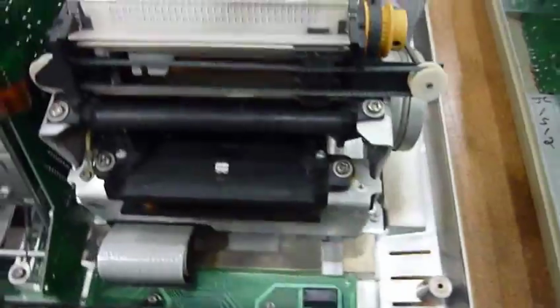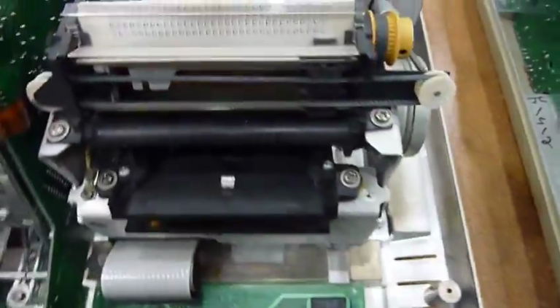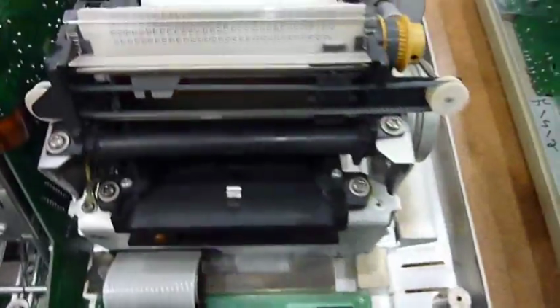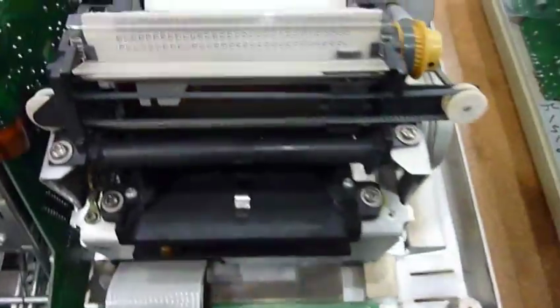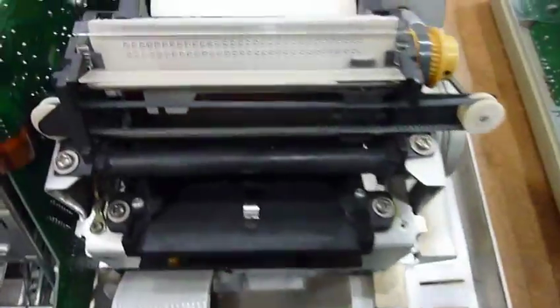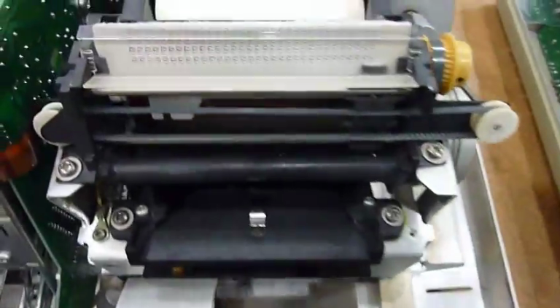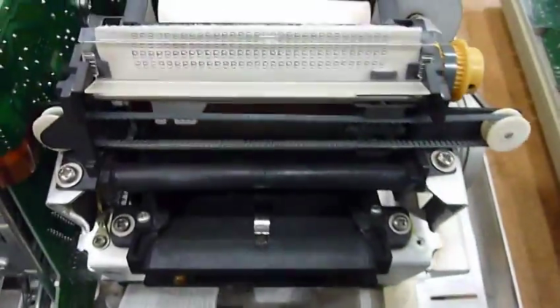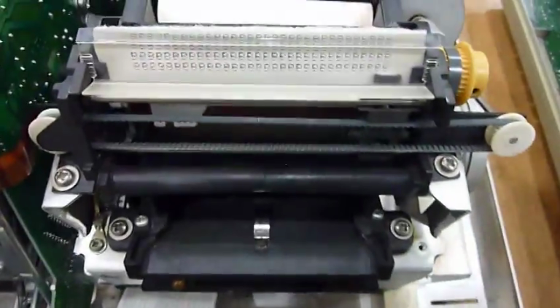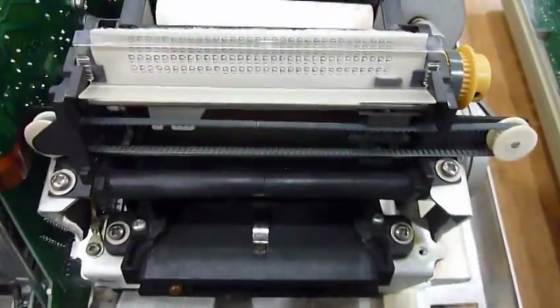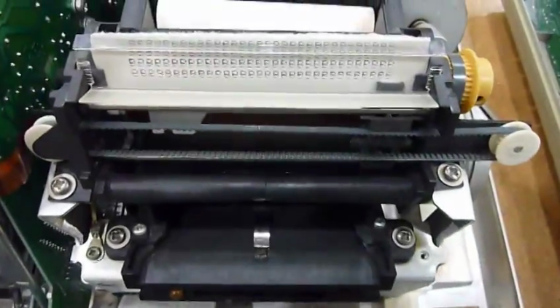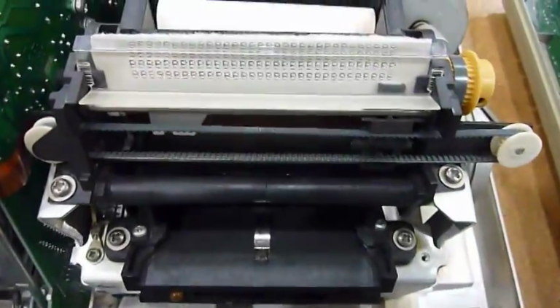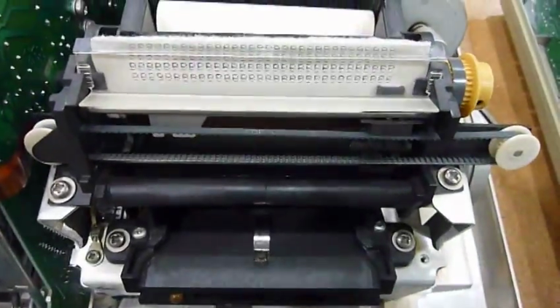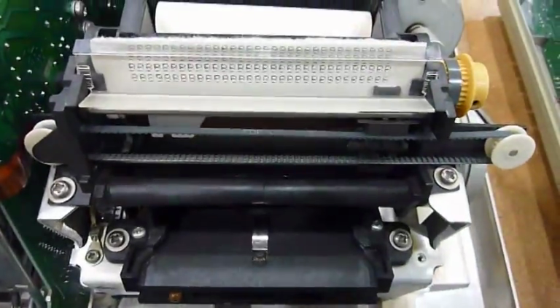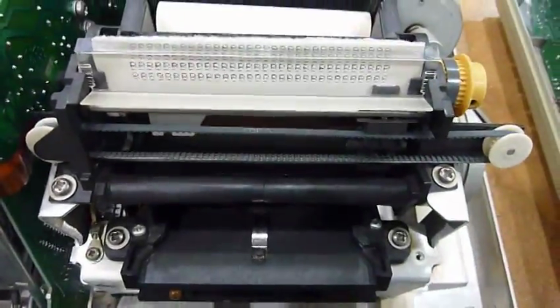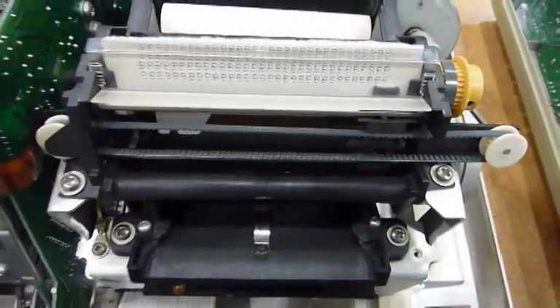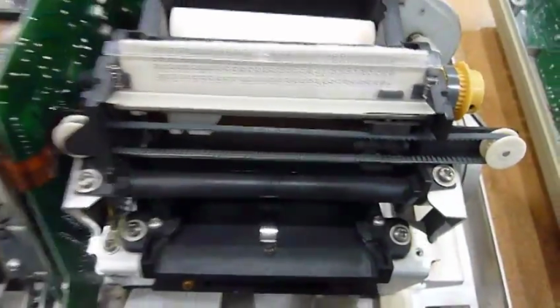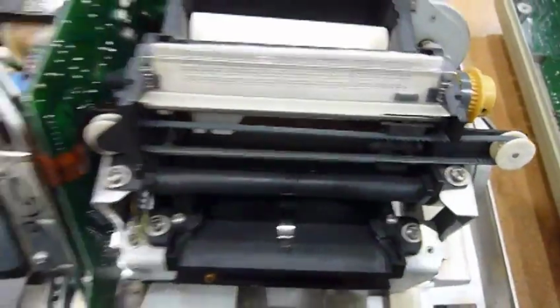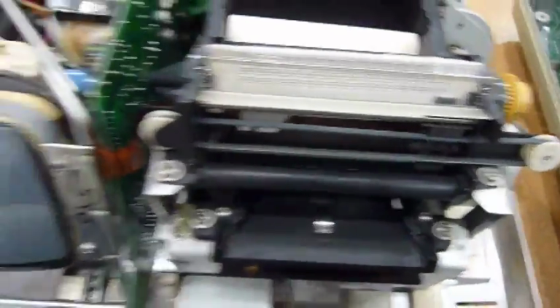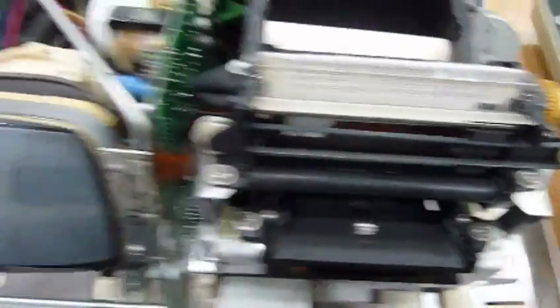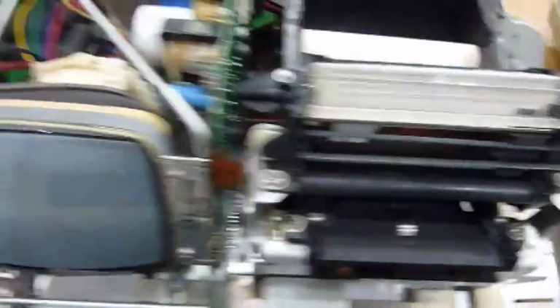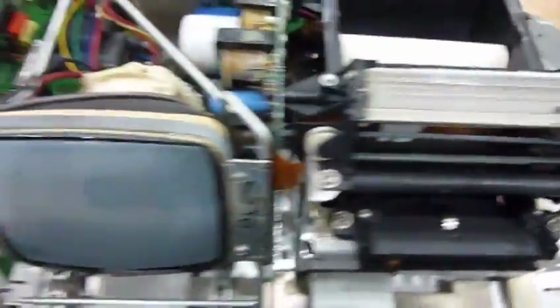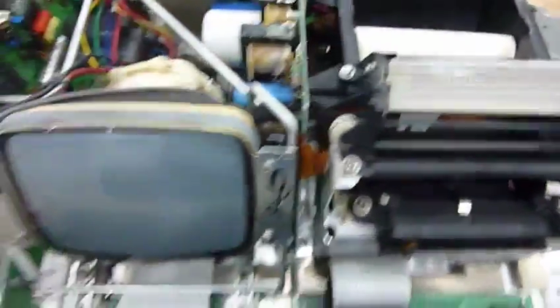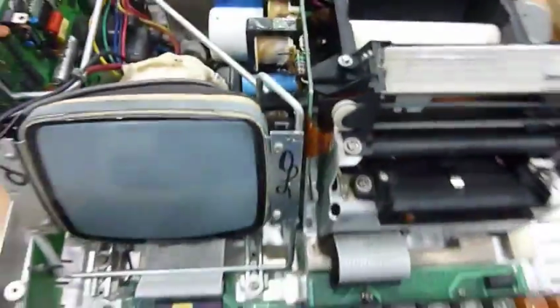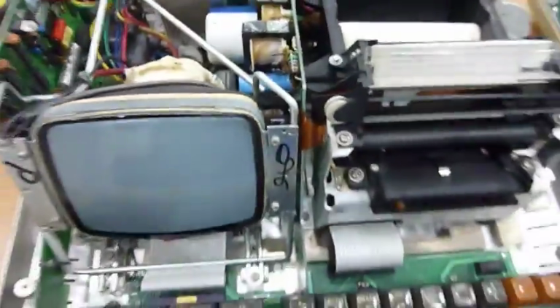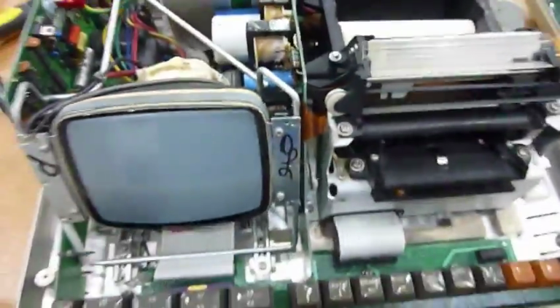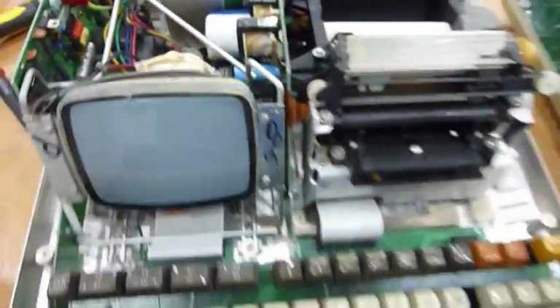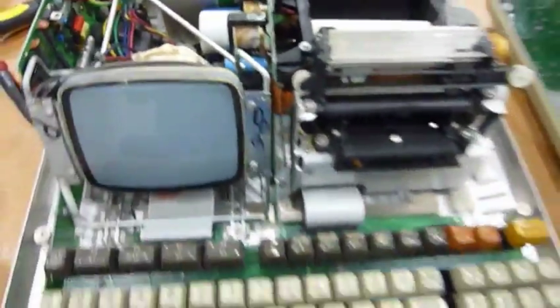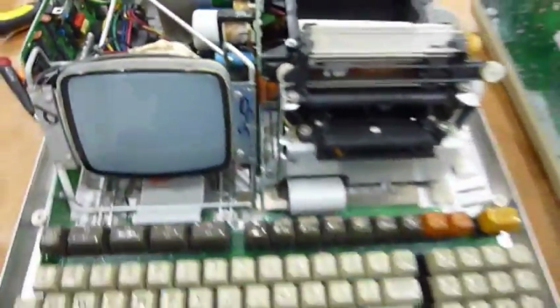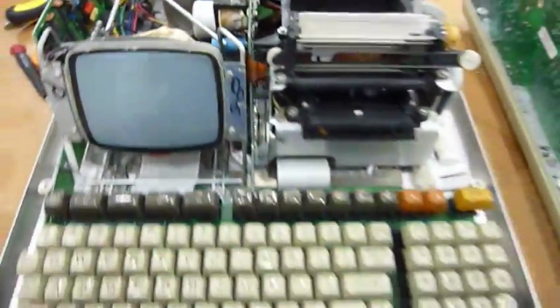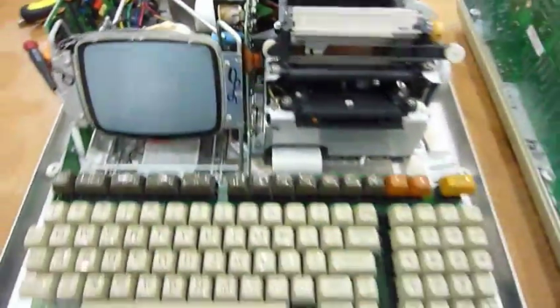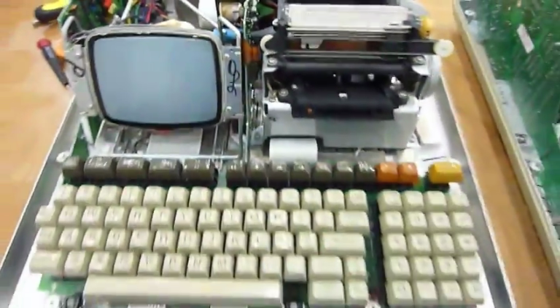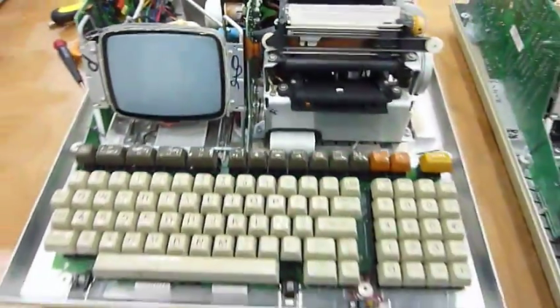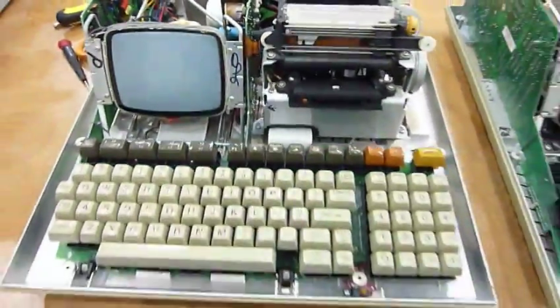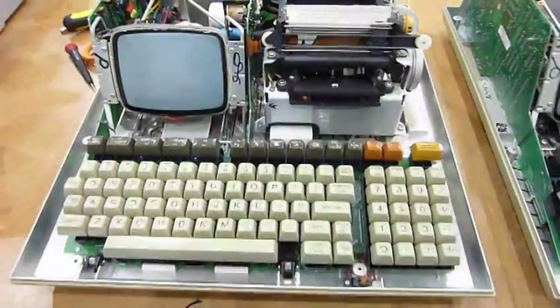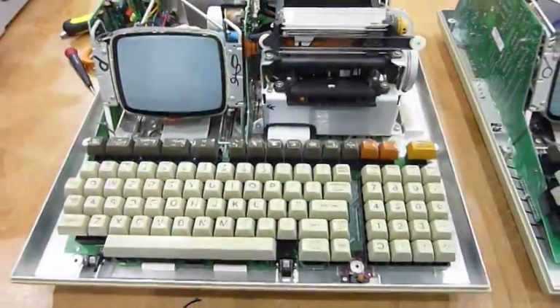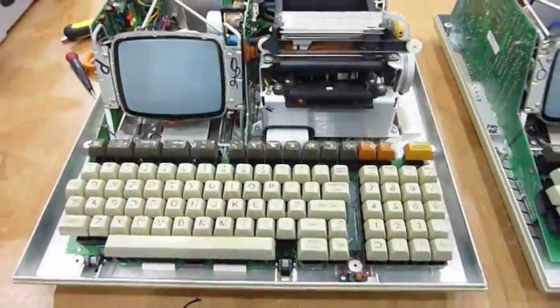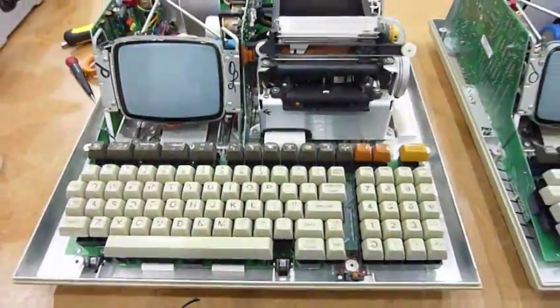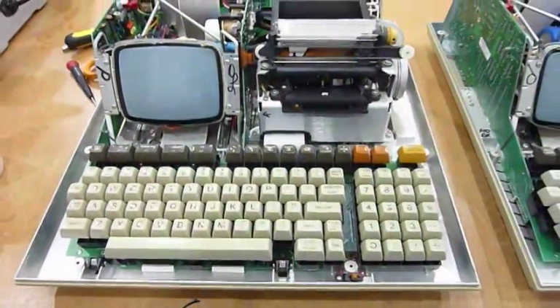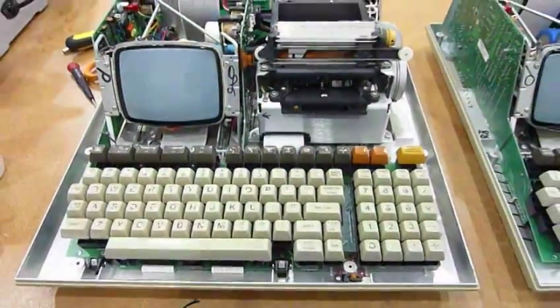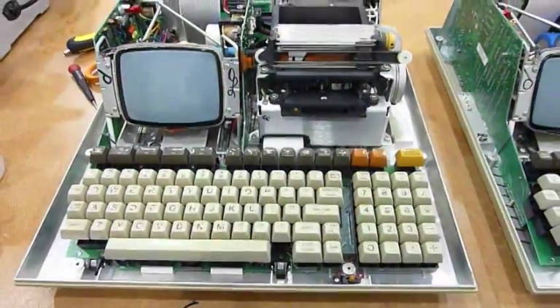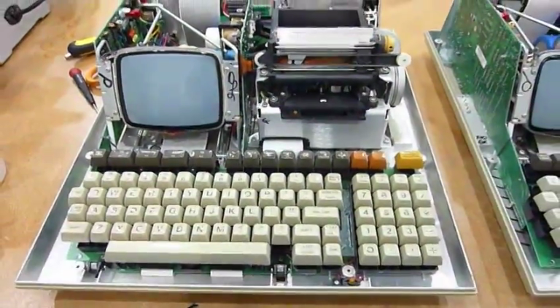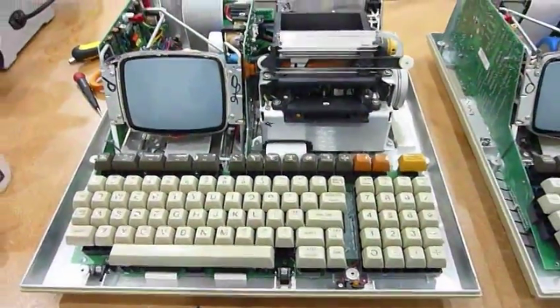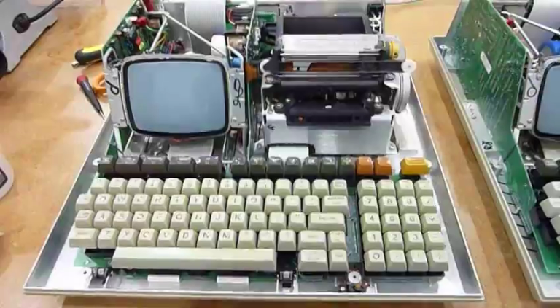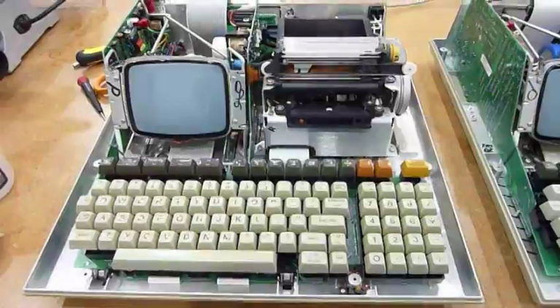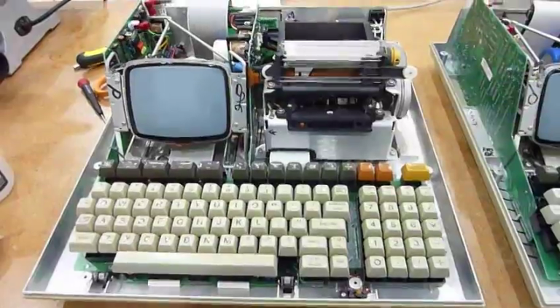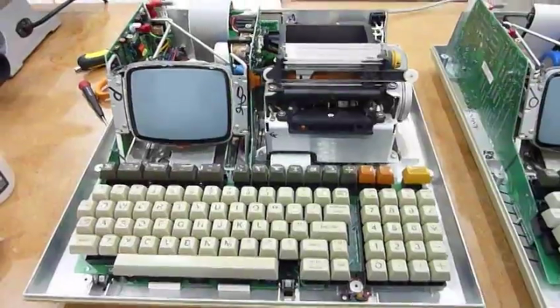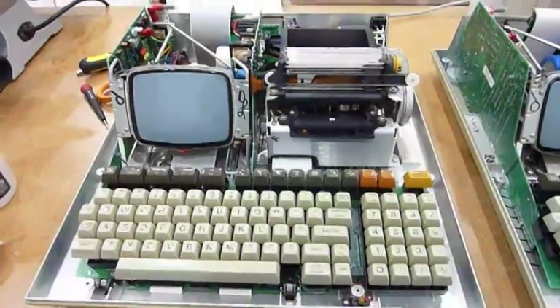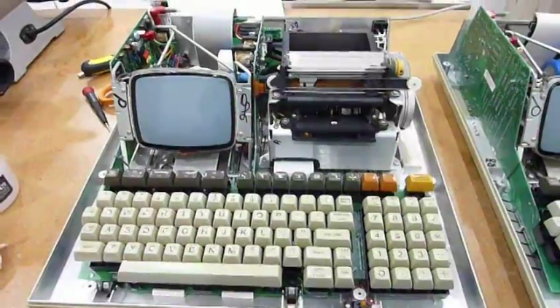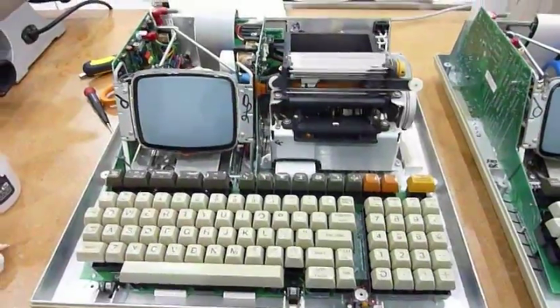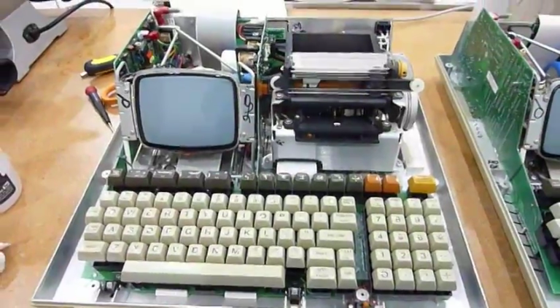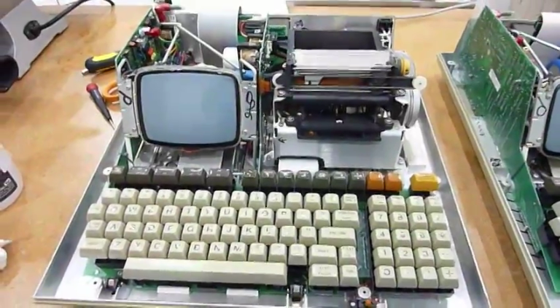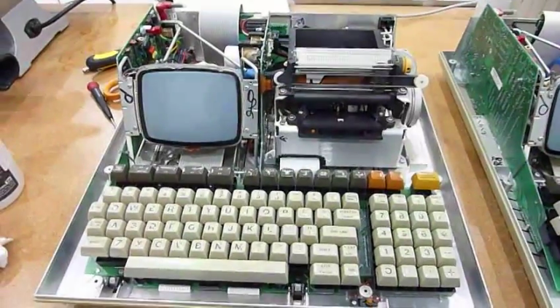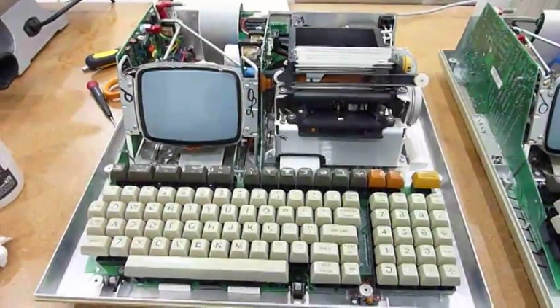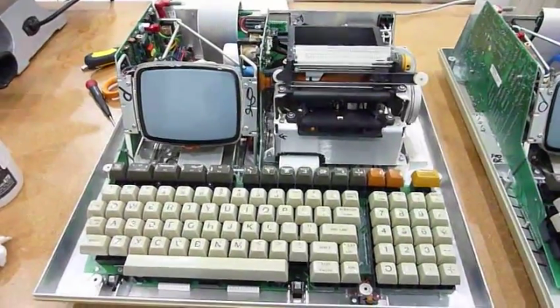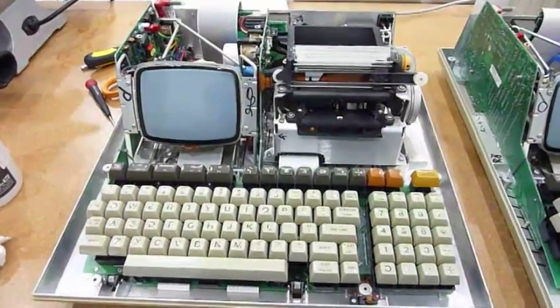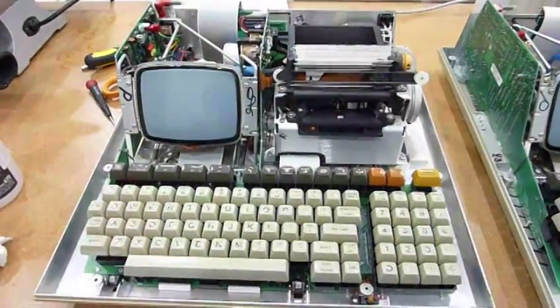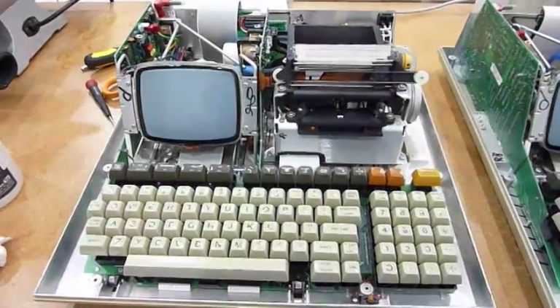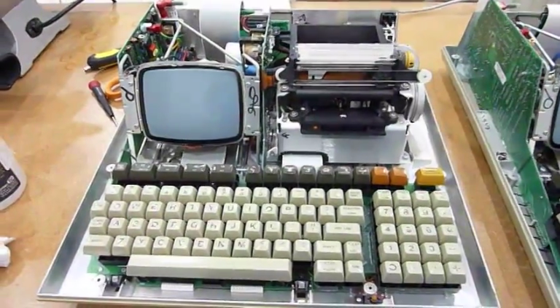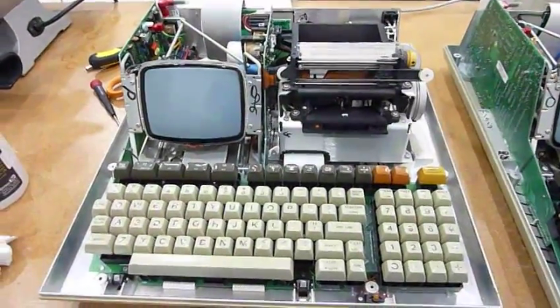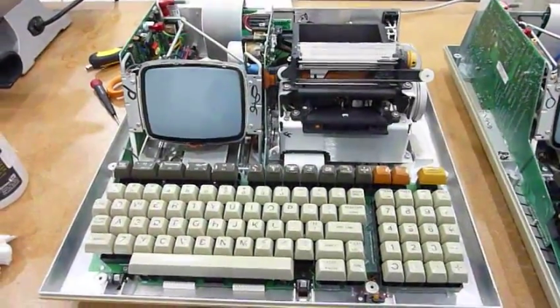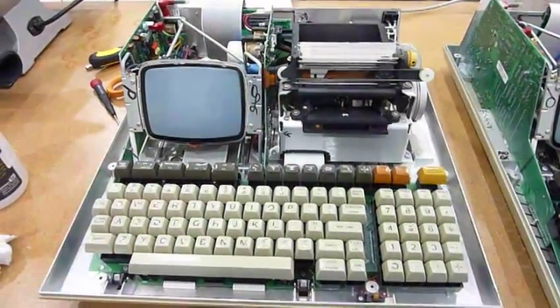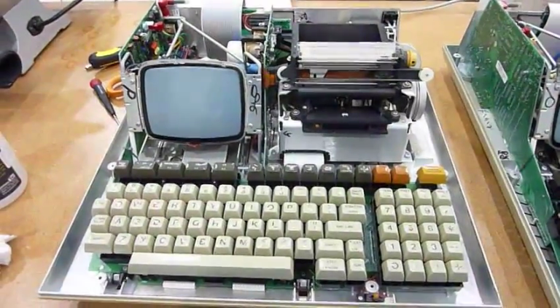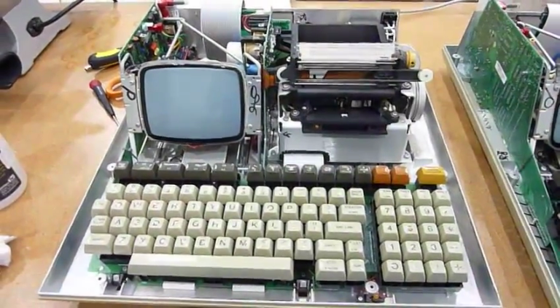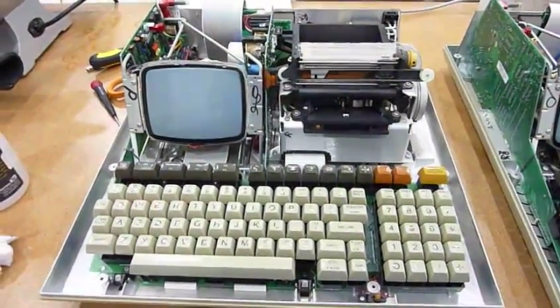My printer now works. So it looks like after I'm done with the tape, it's going to be a good machine again.